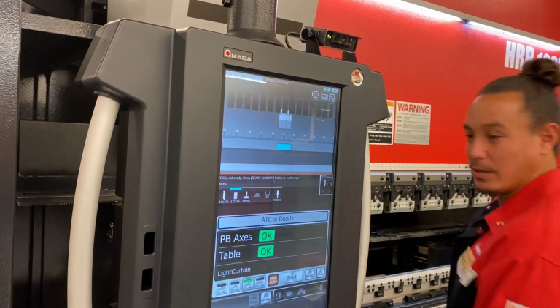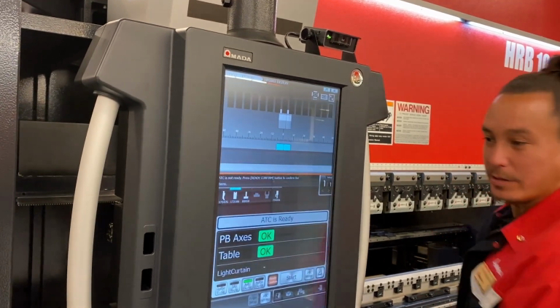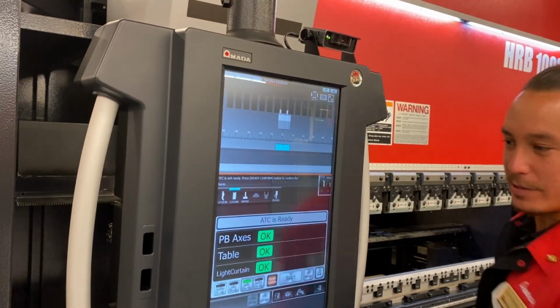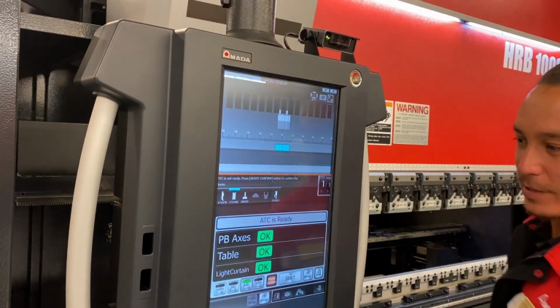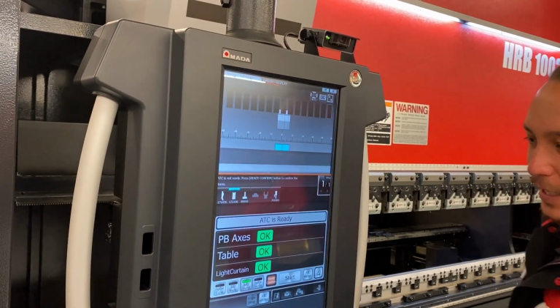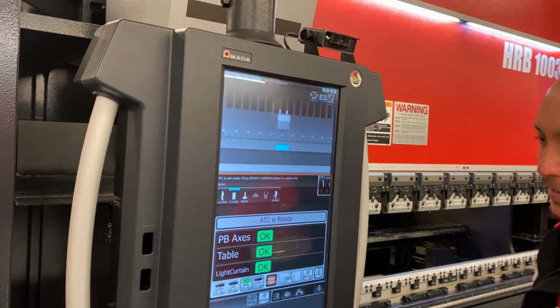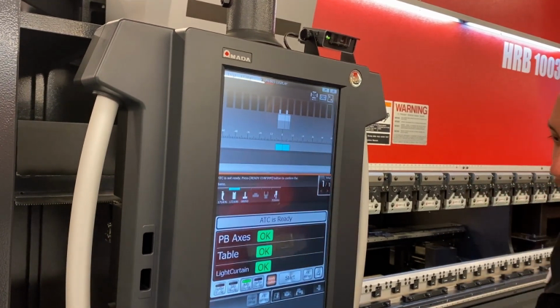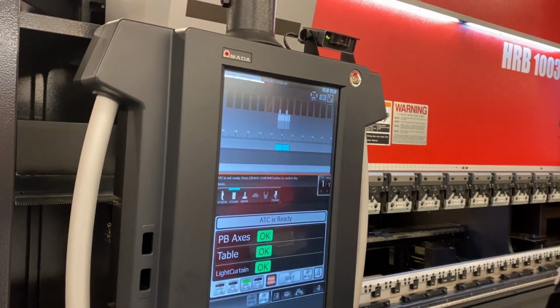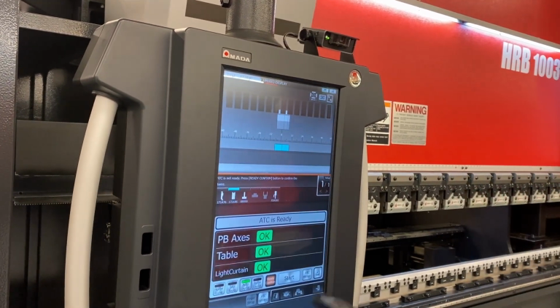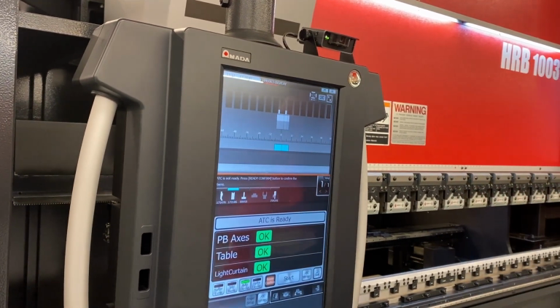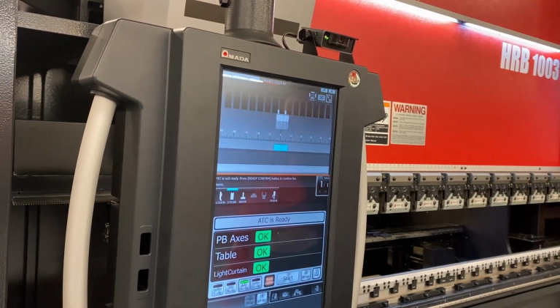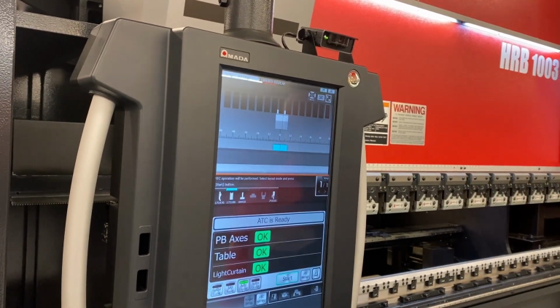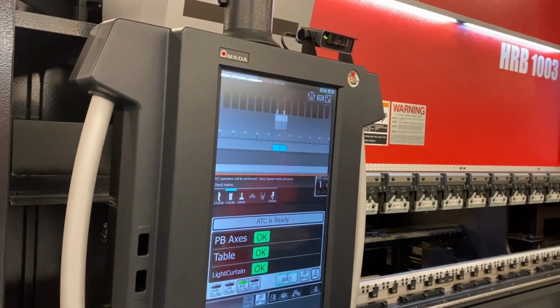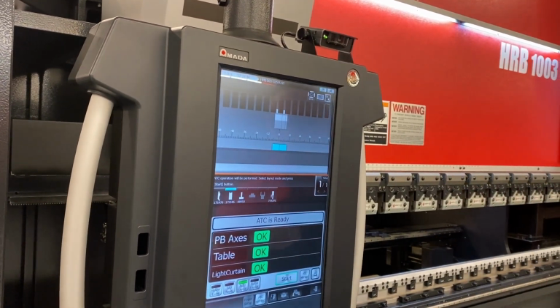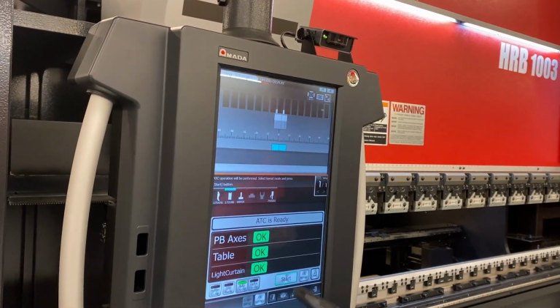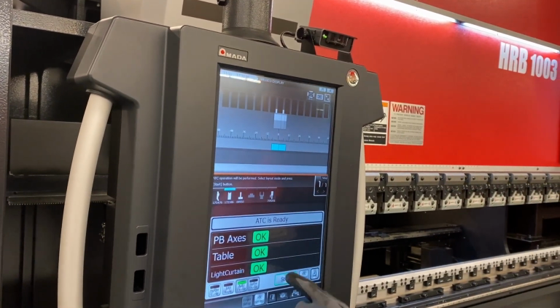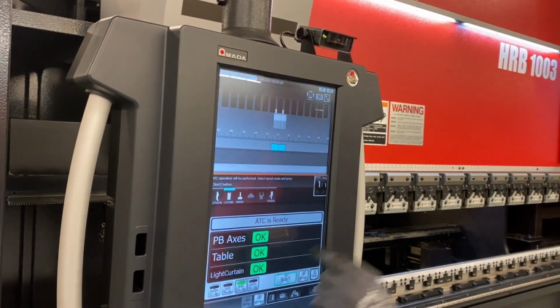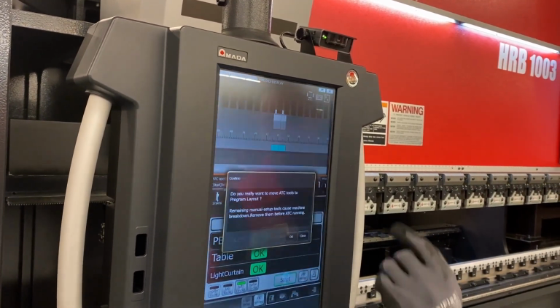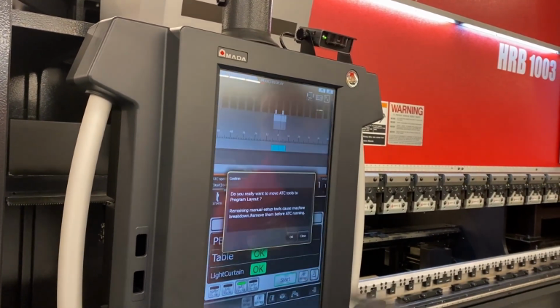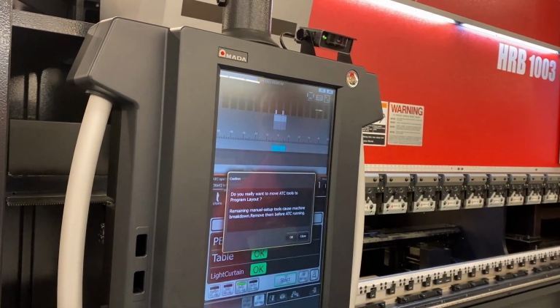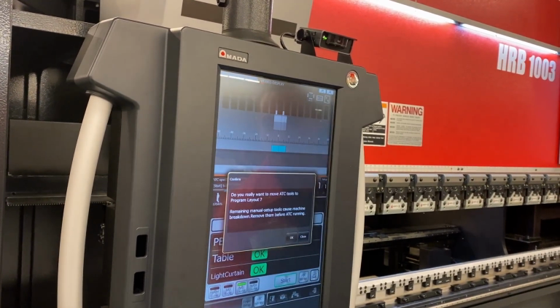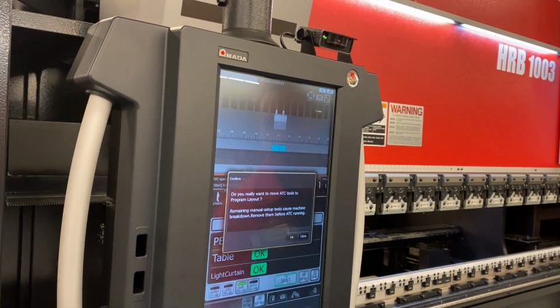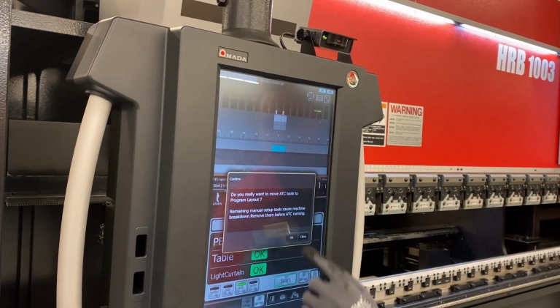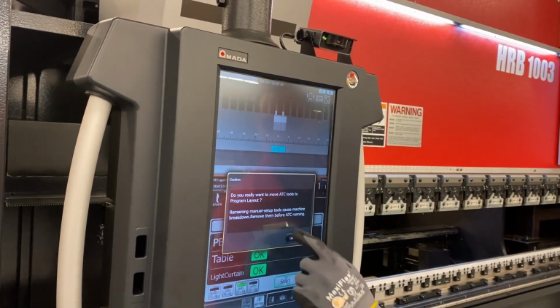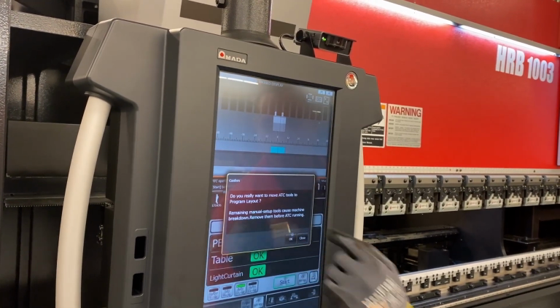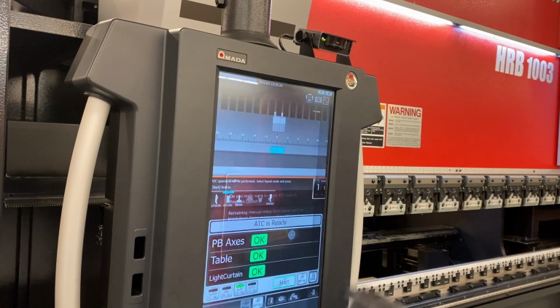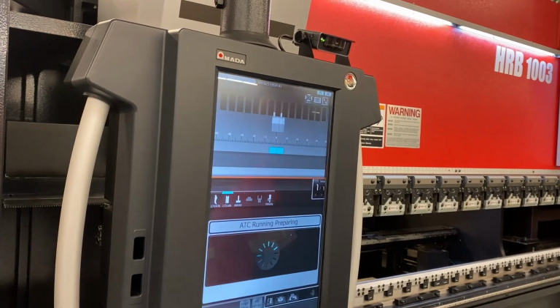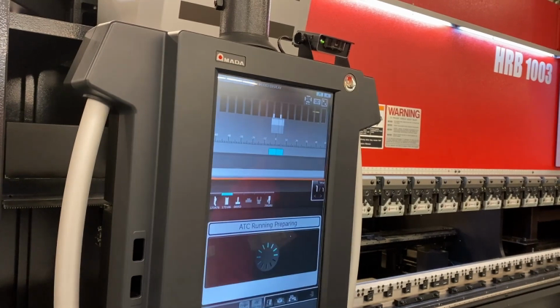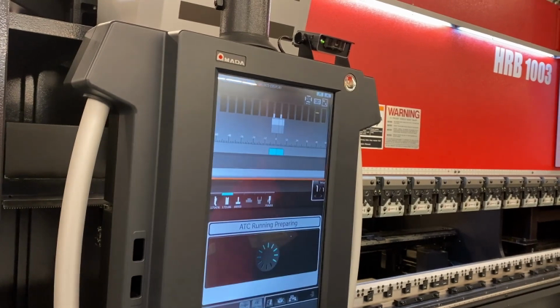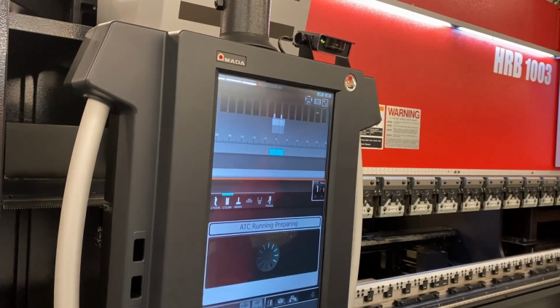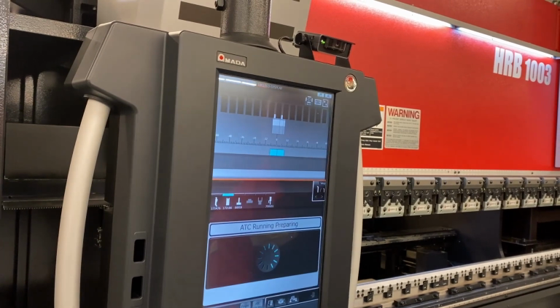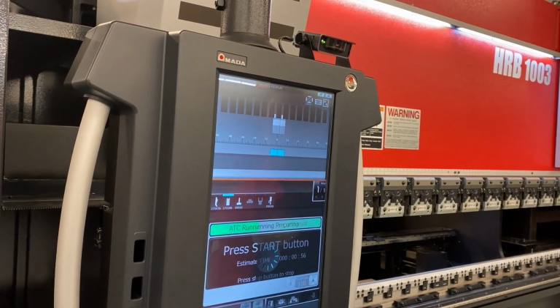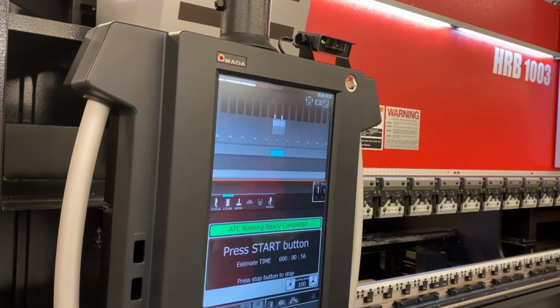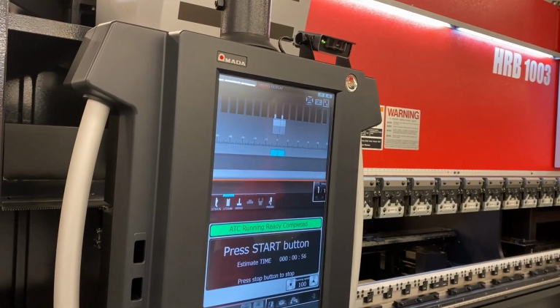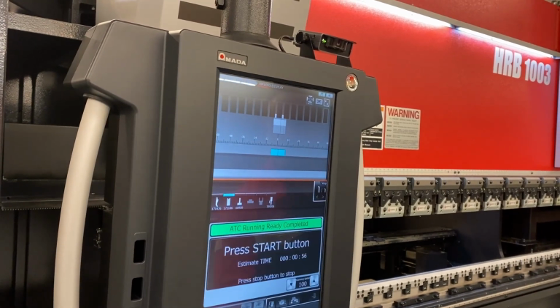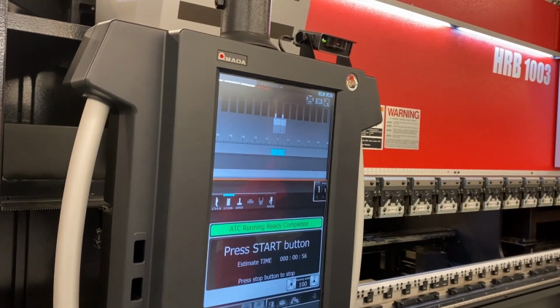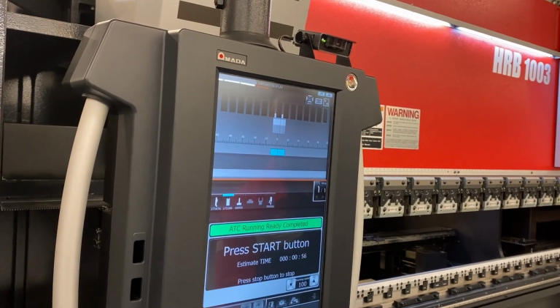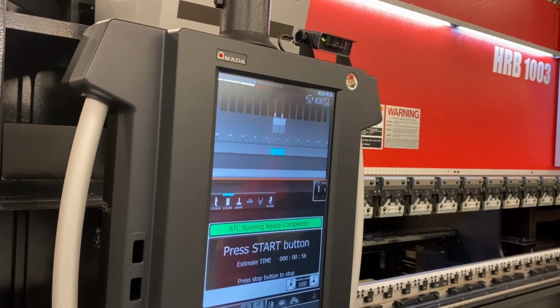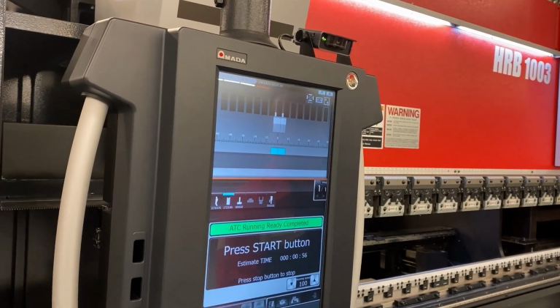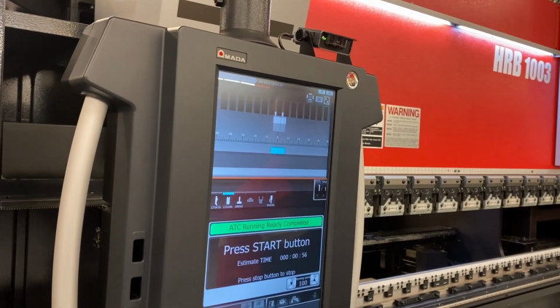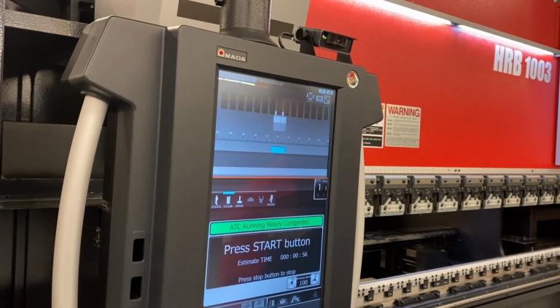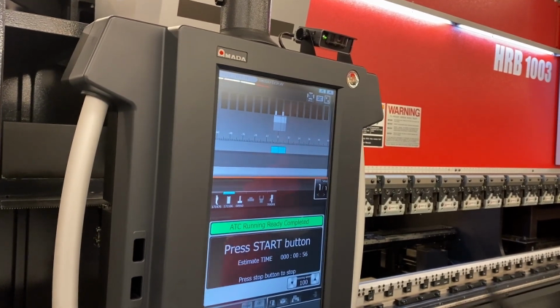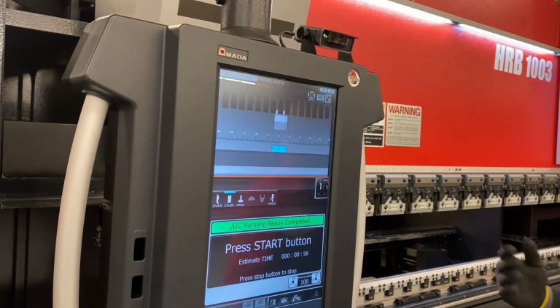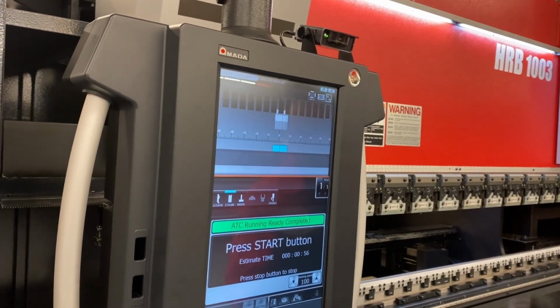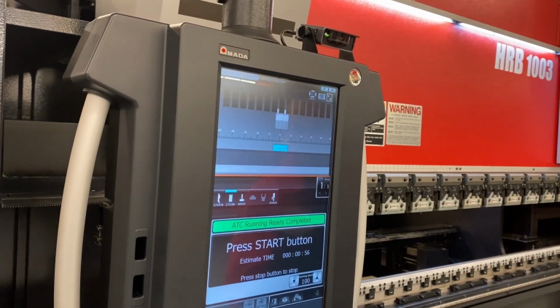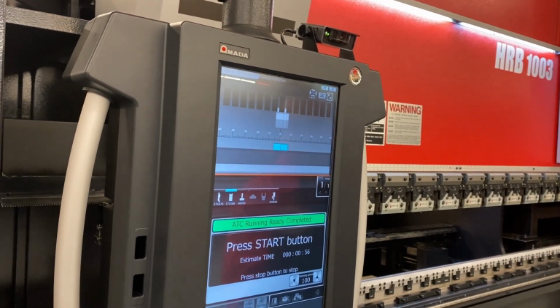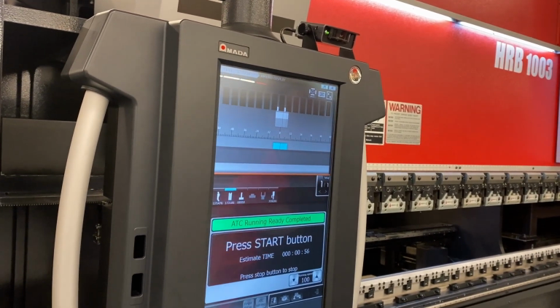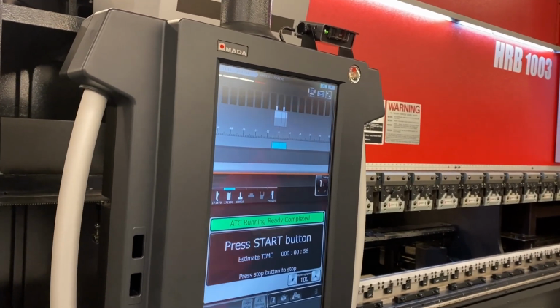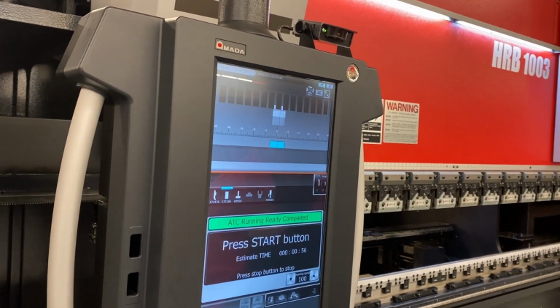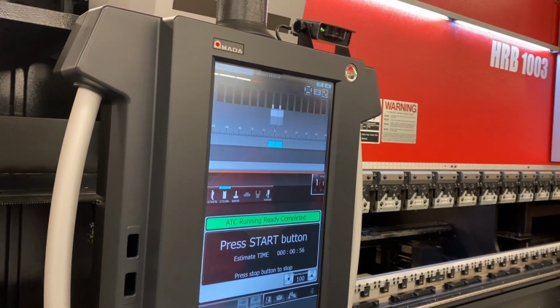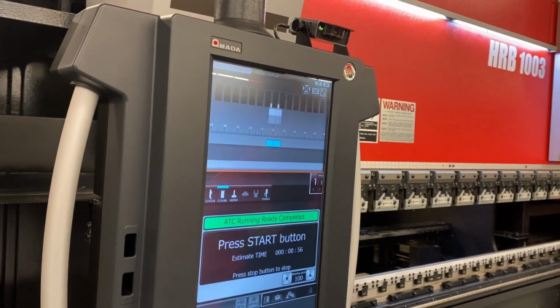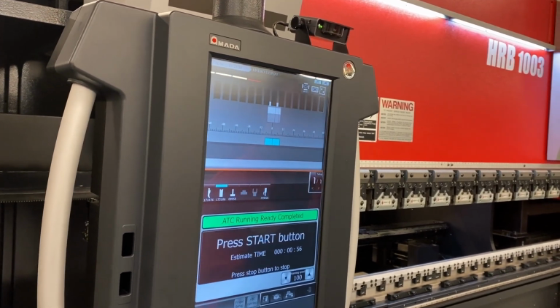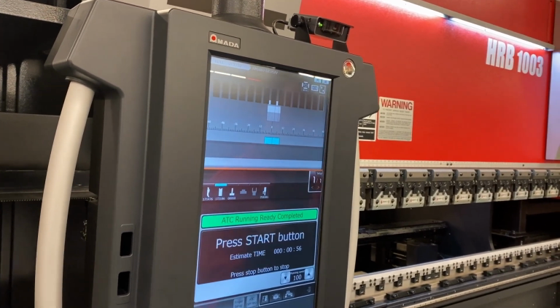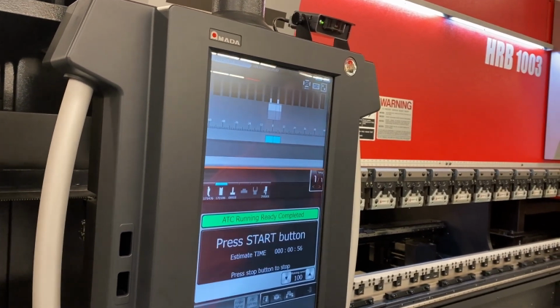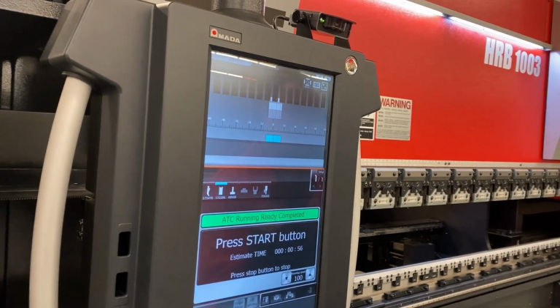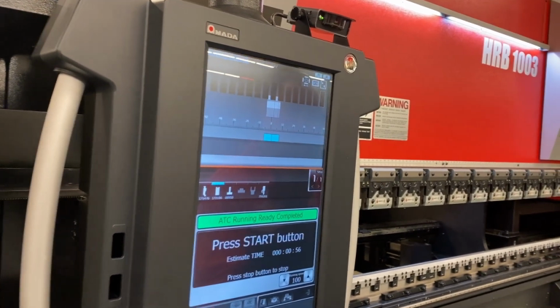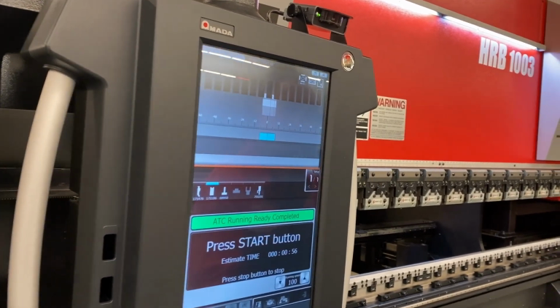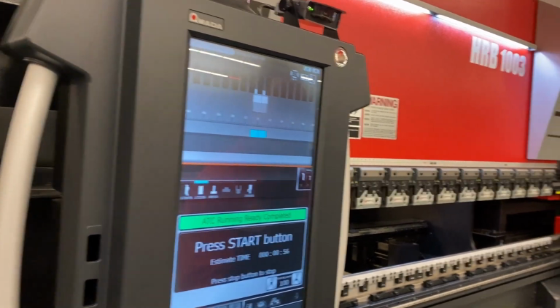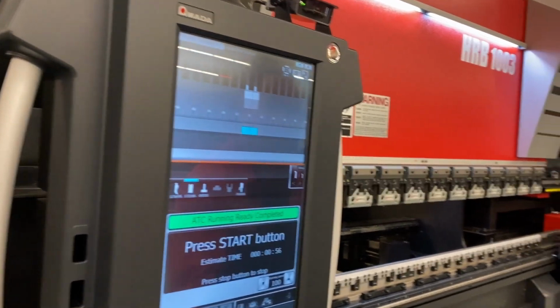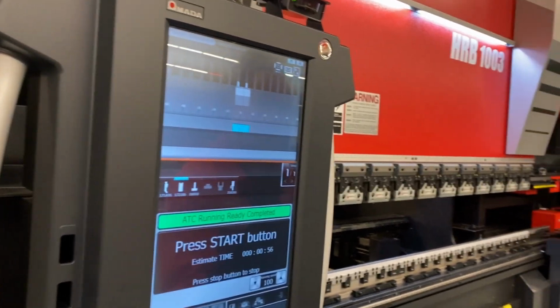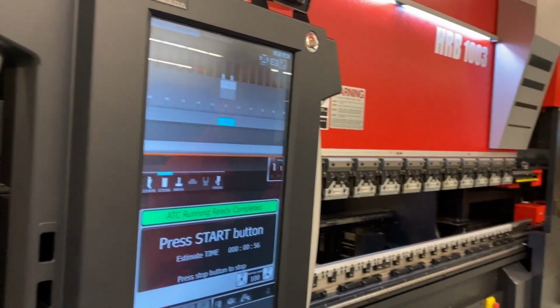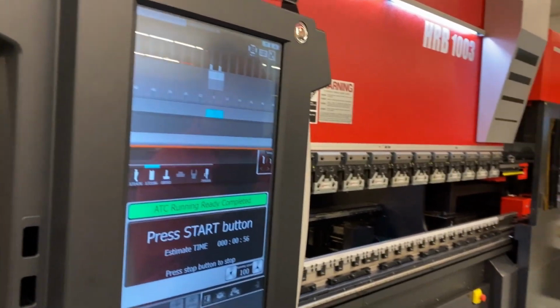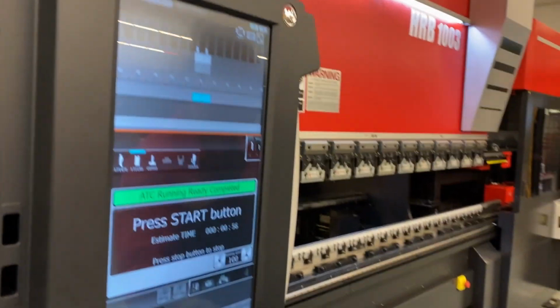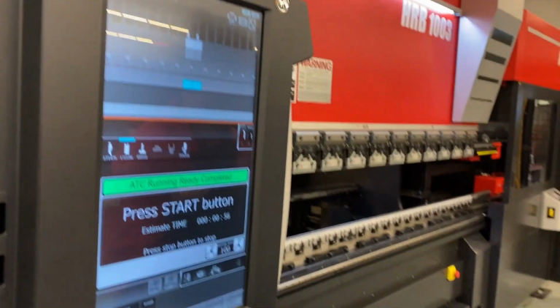This lights out. There we go — now we're three green. 56 seconds, and we're ready to roll.